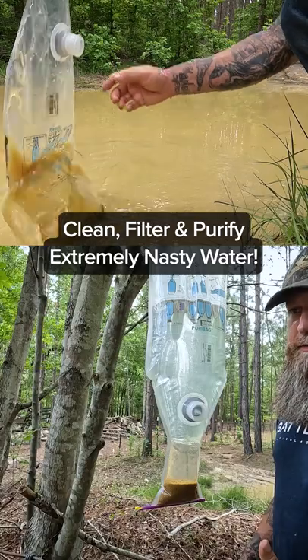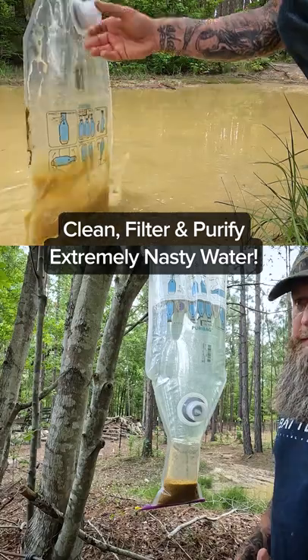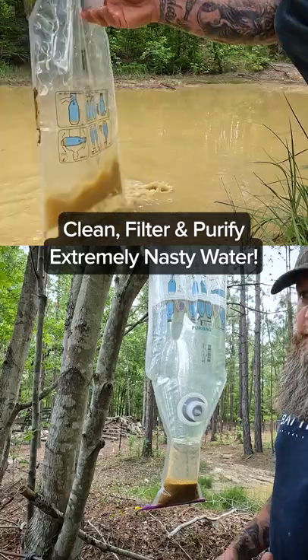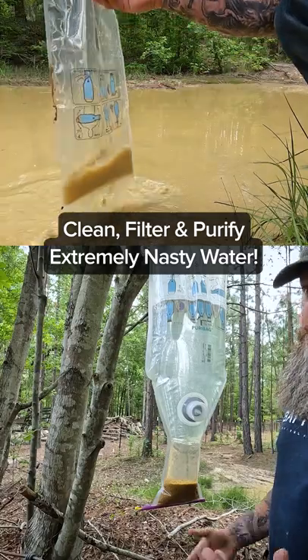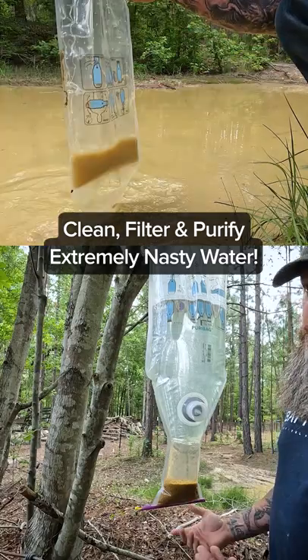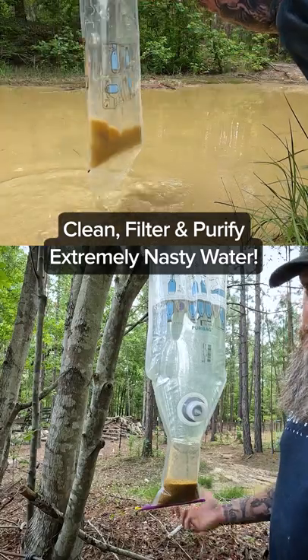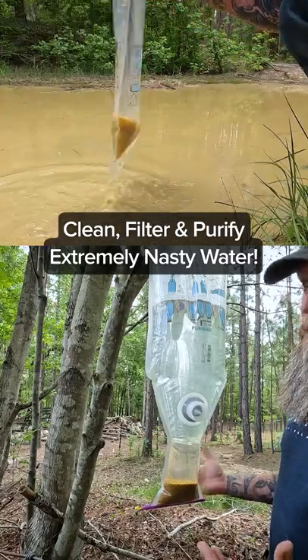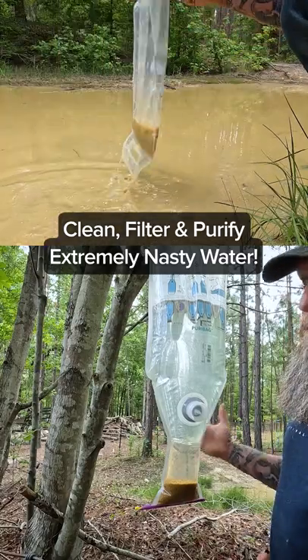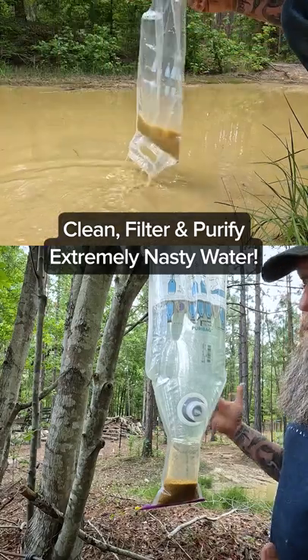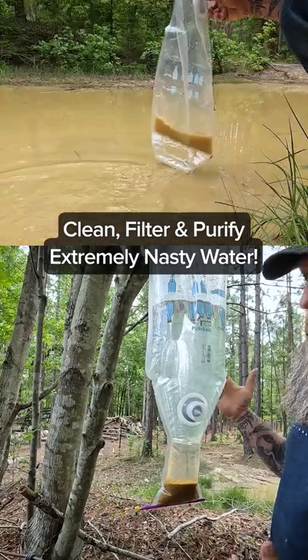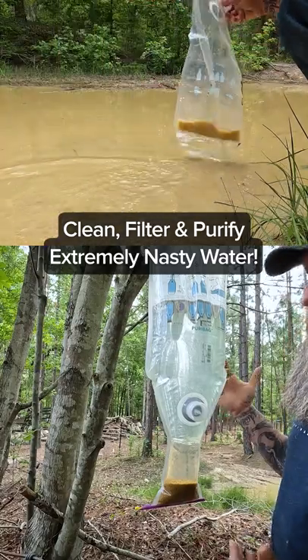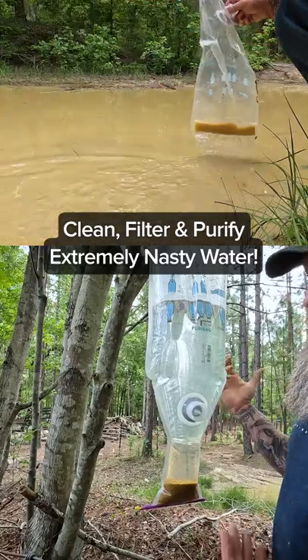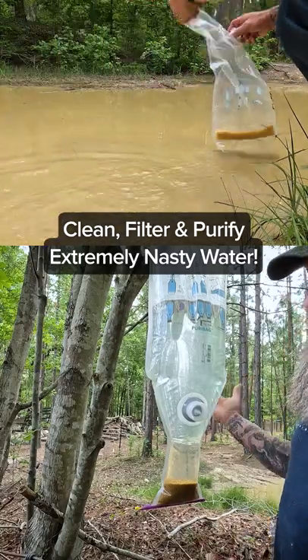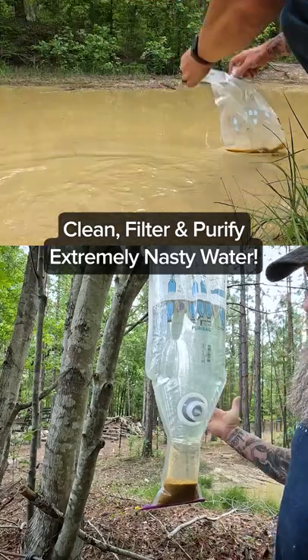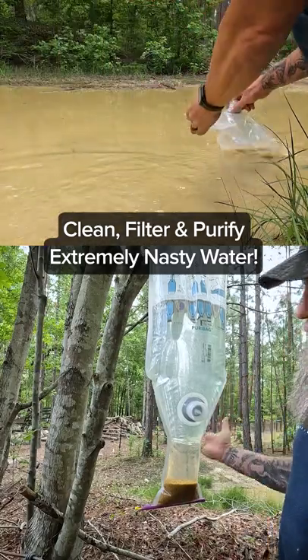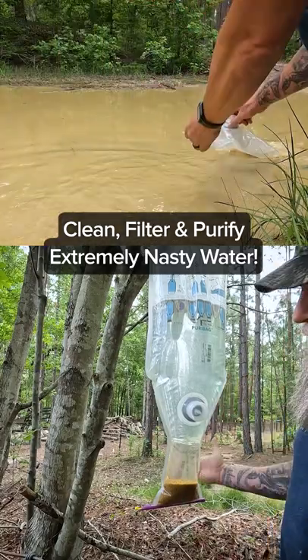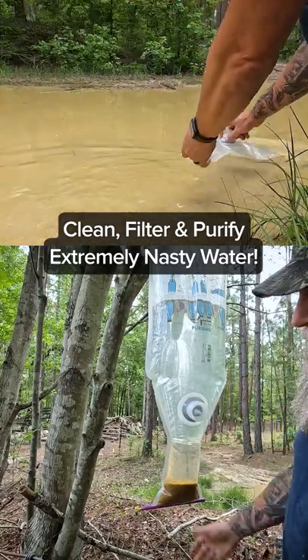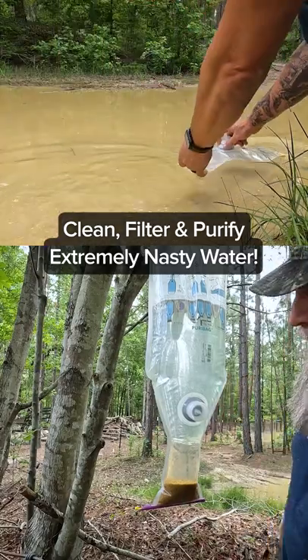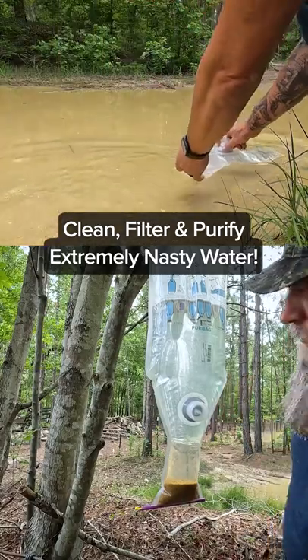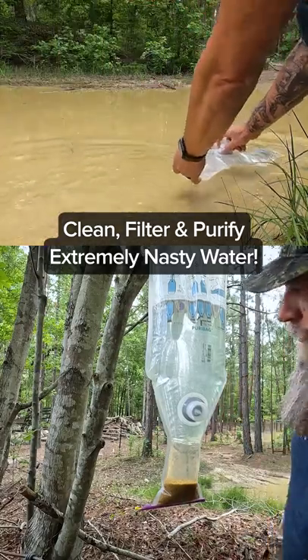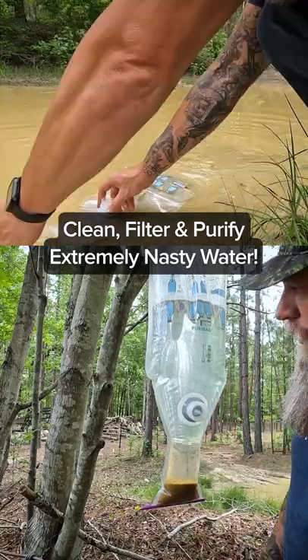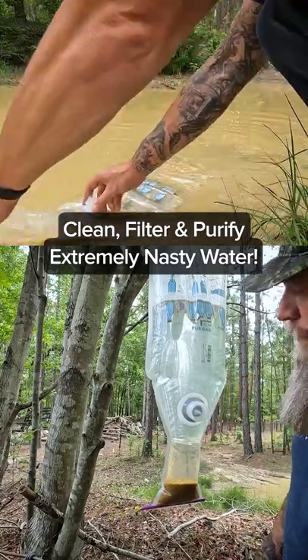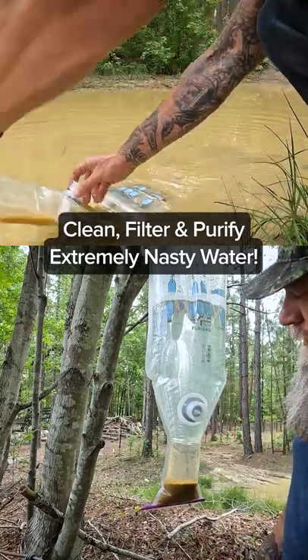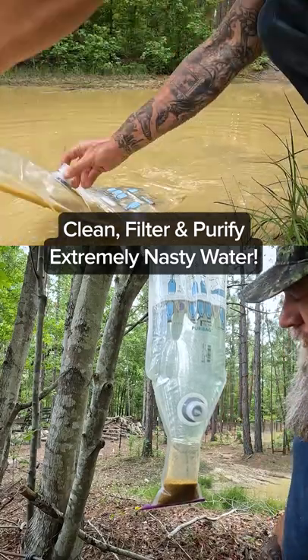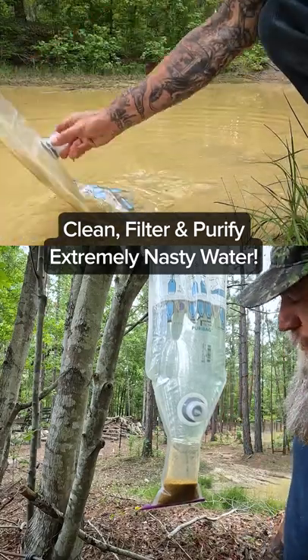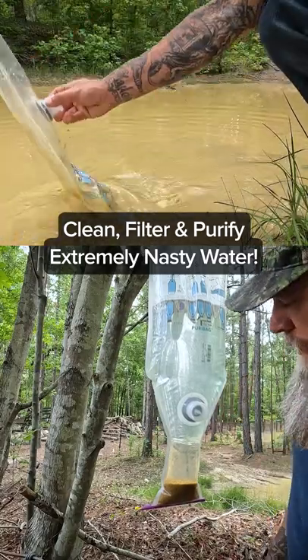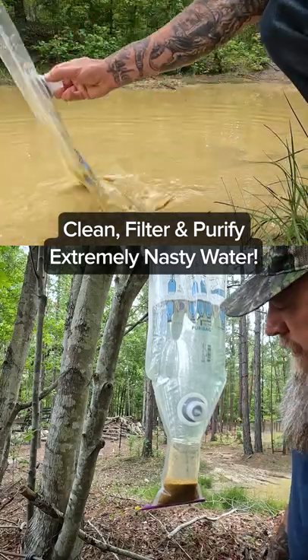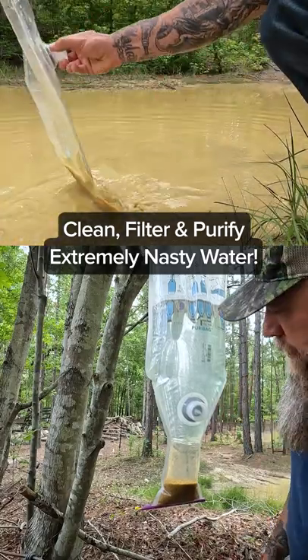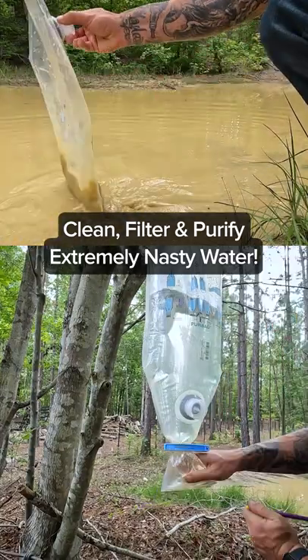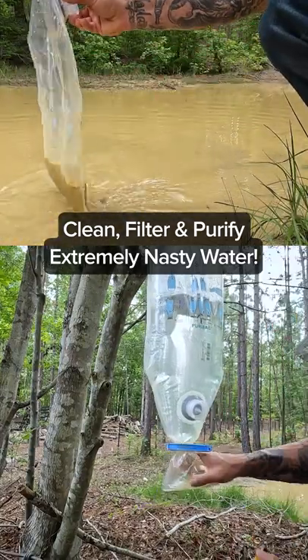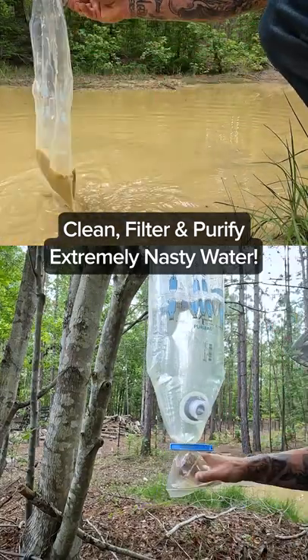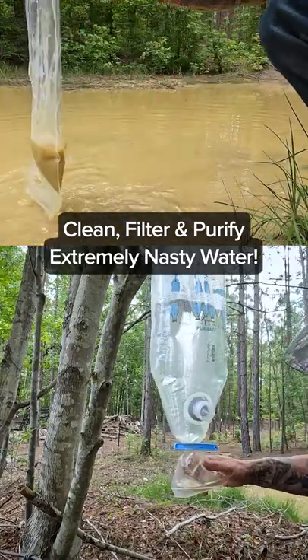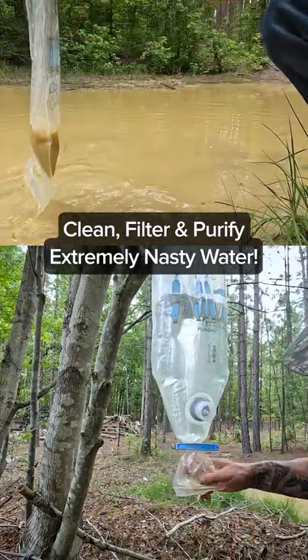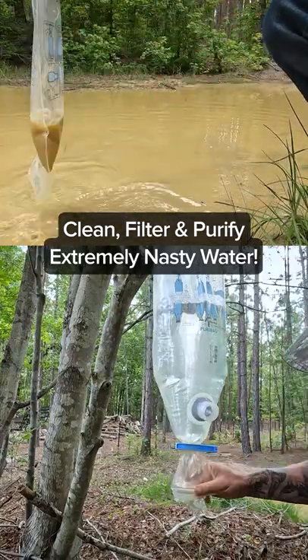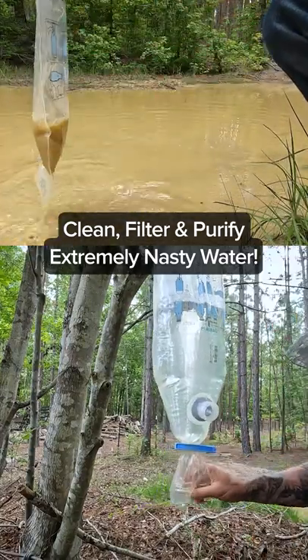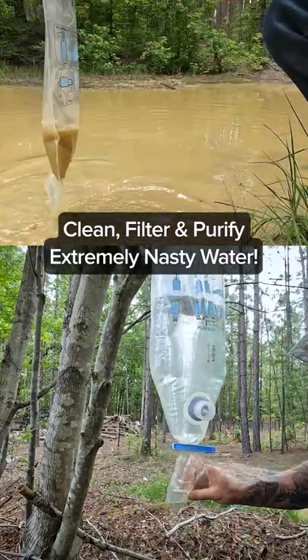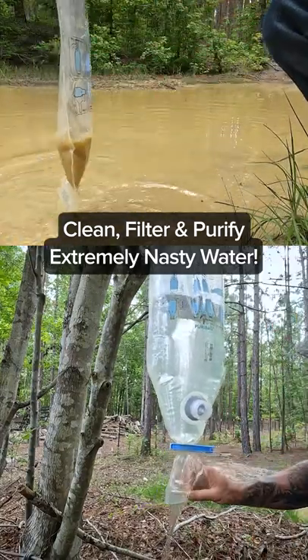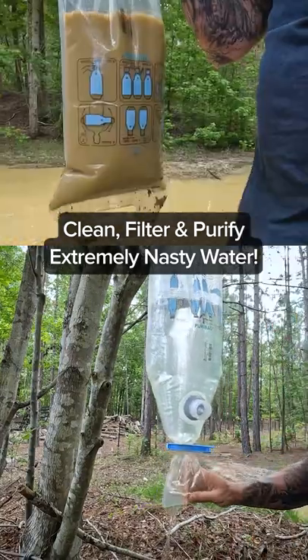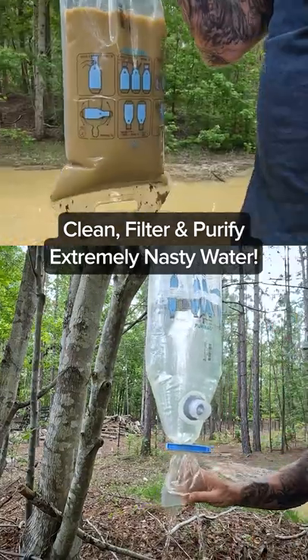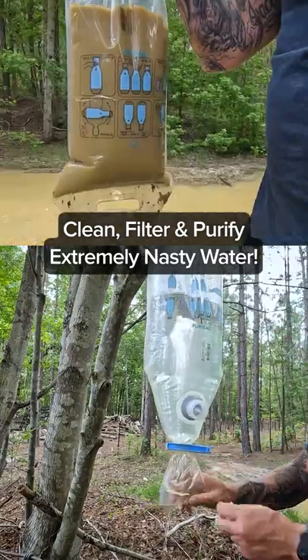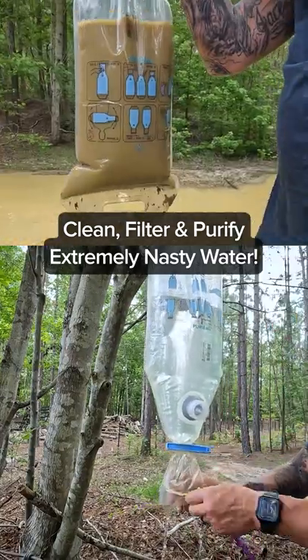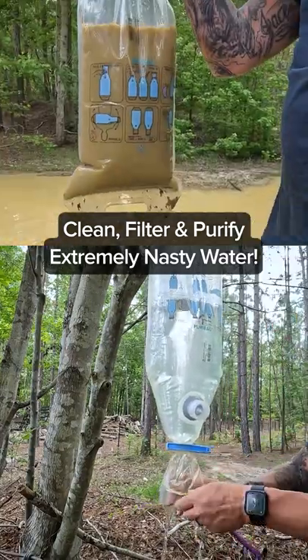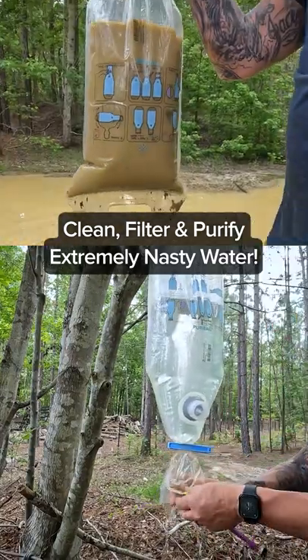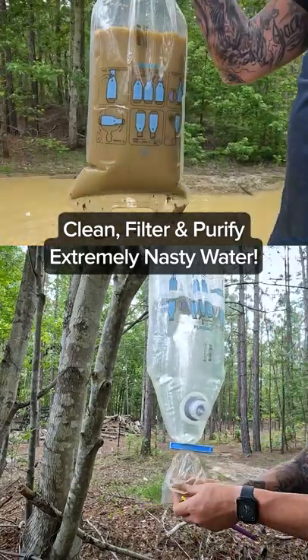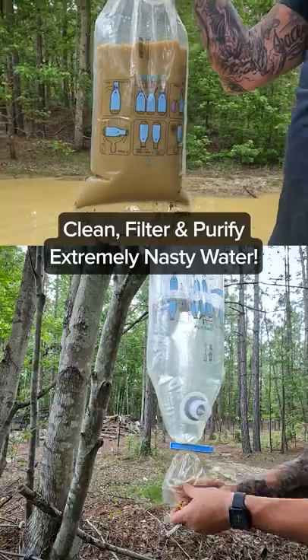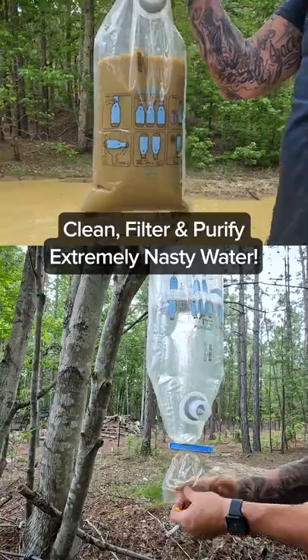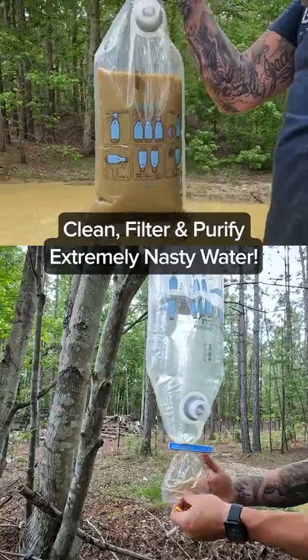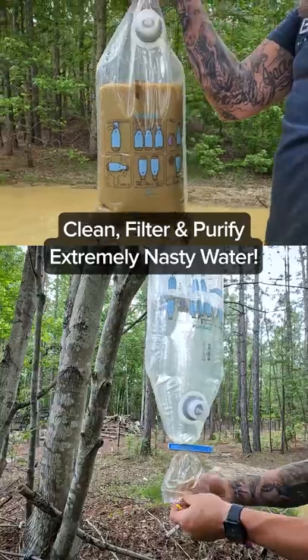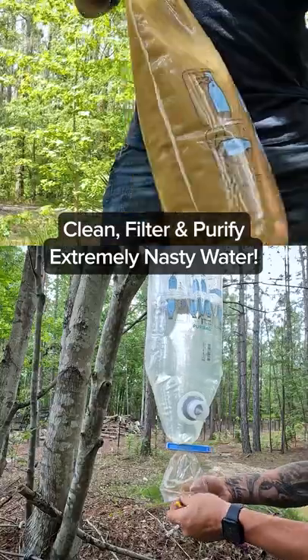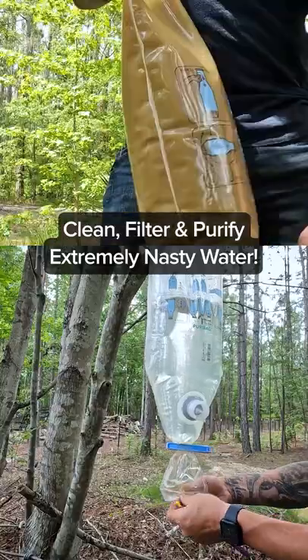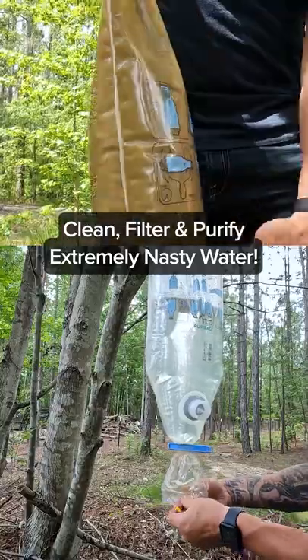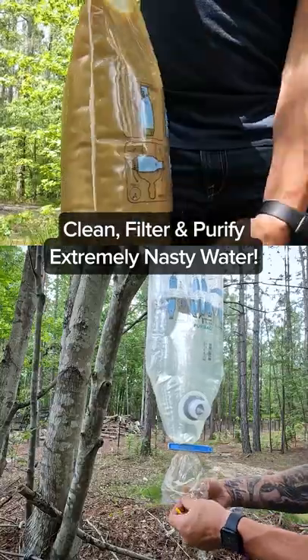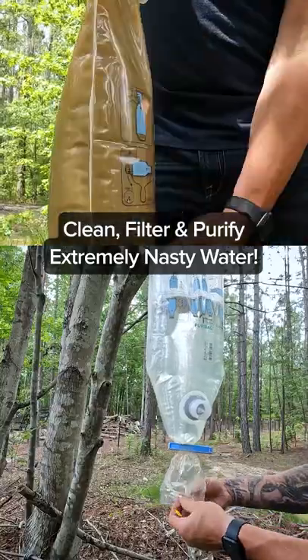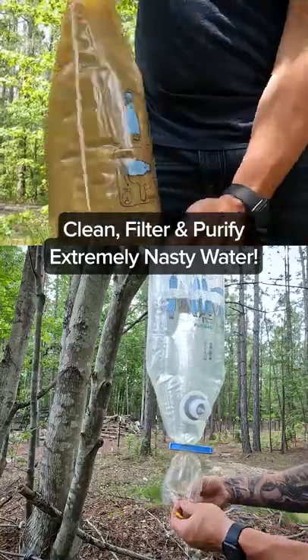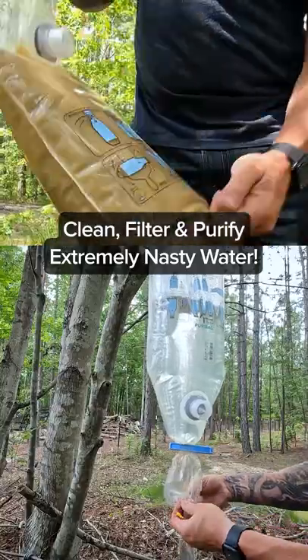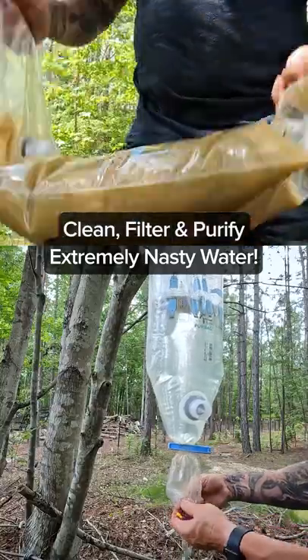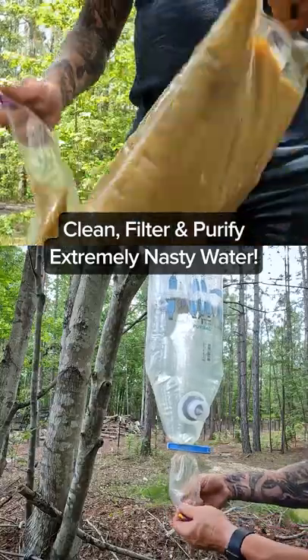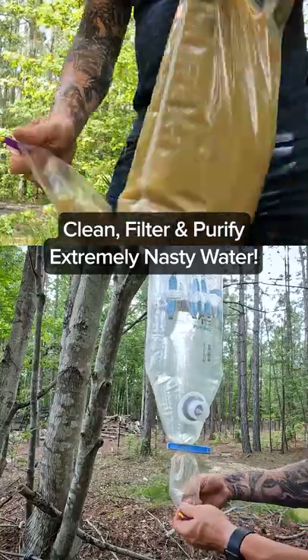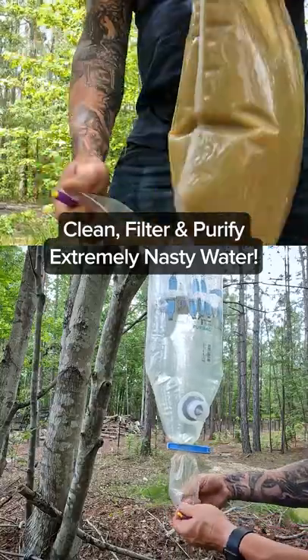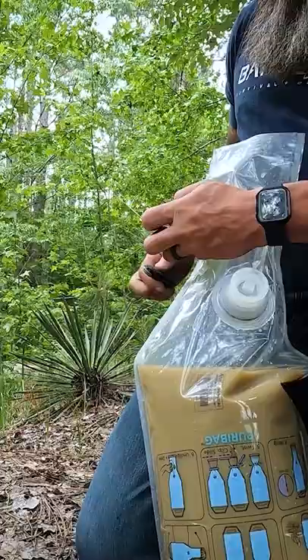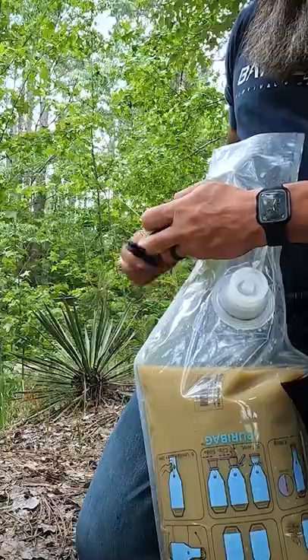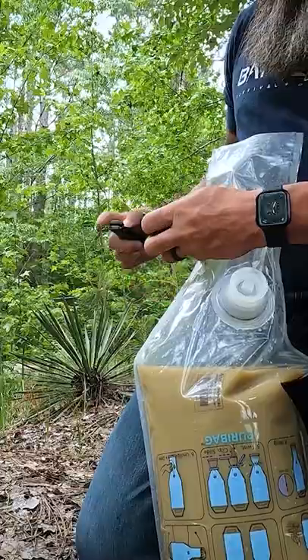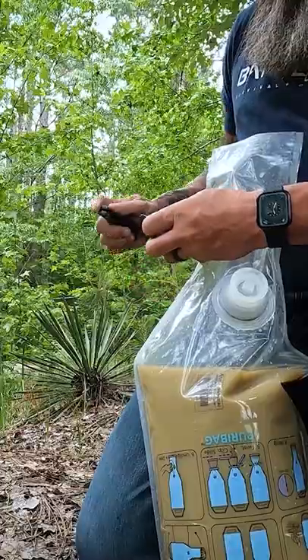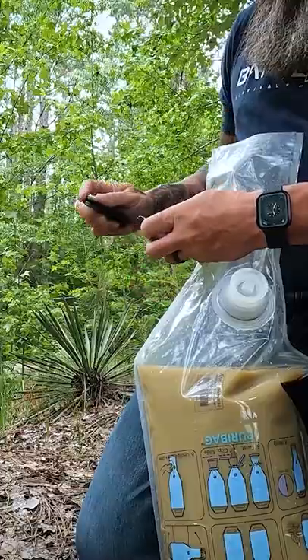In really dire situations, this stuff right here will clean, filter, and purify extremely nasty water.